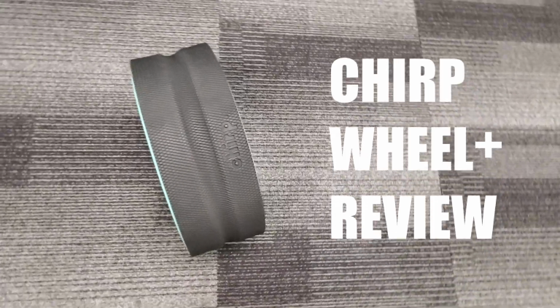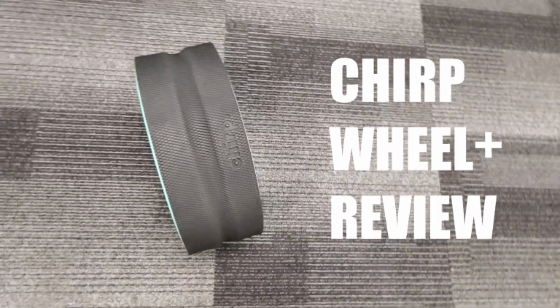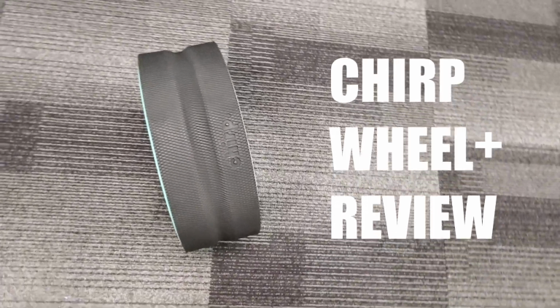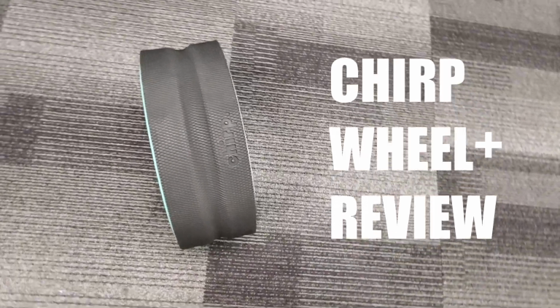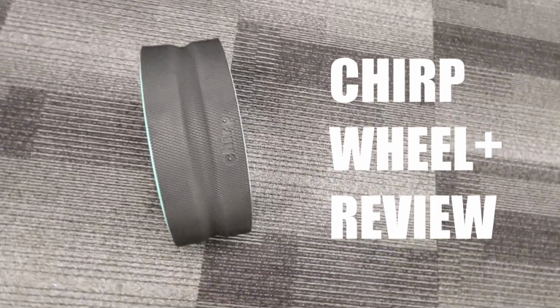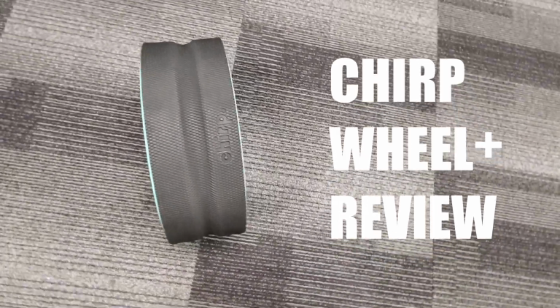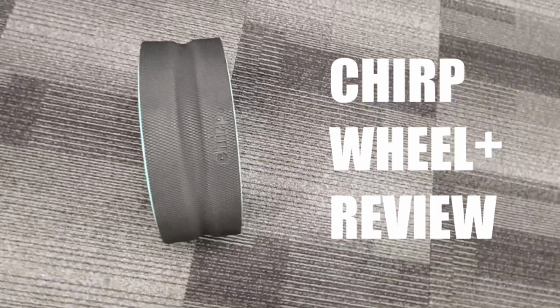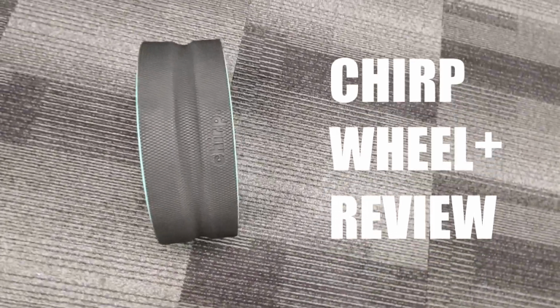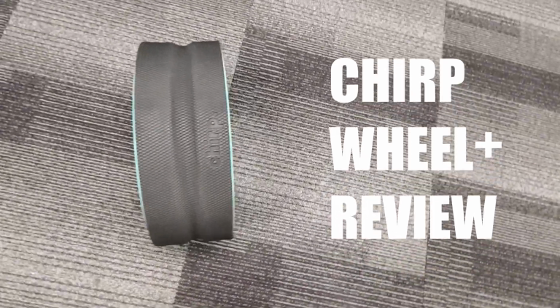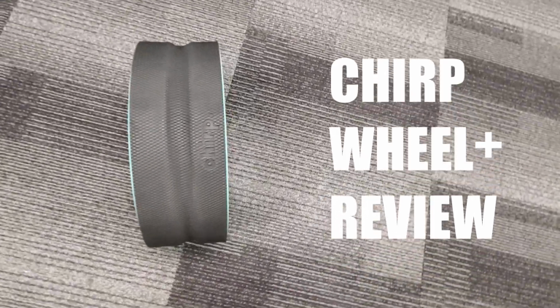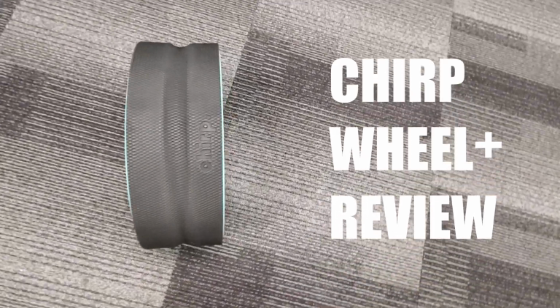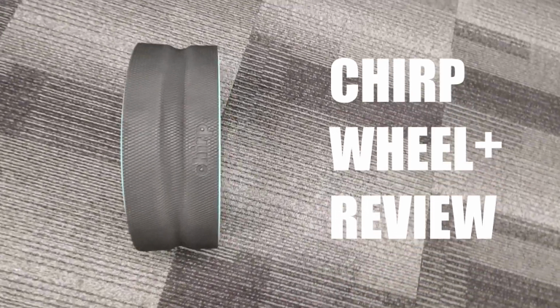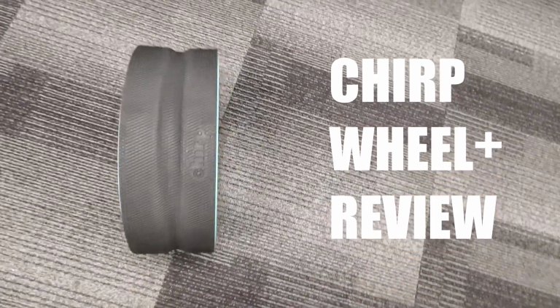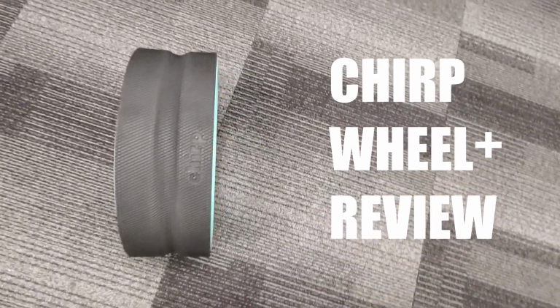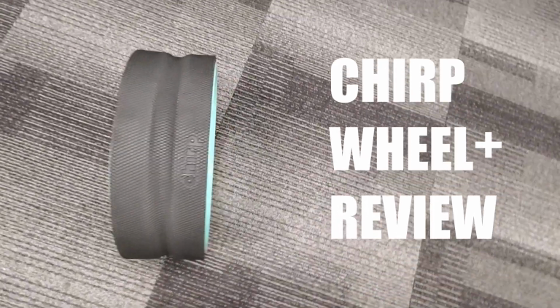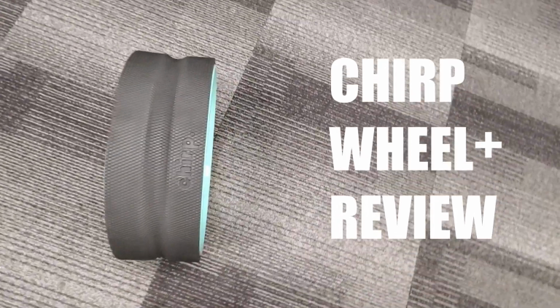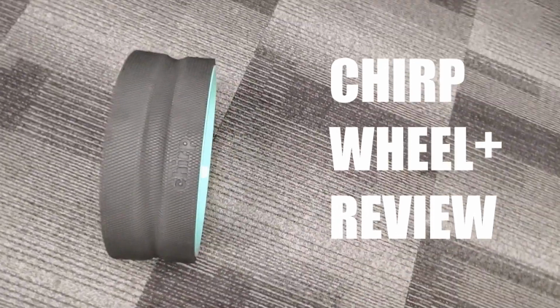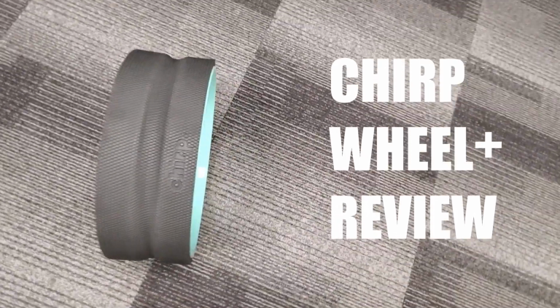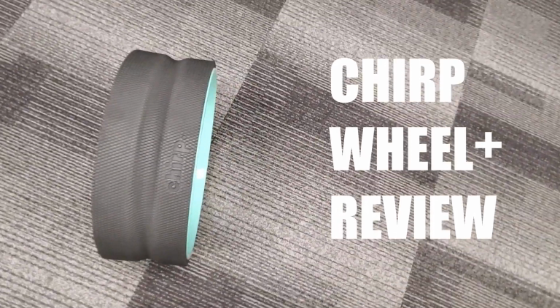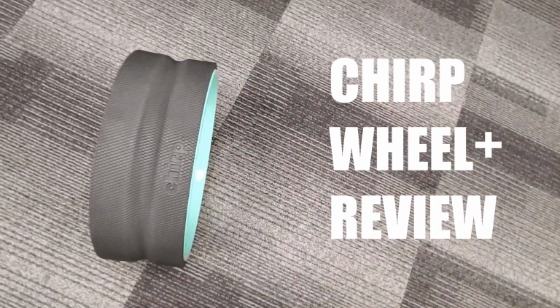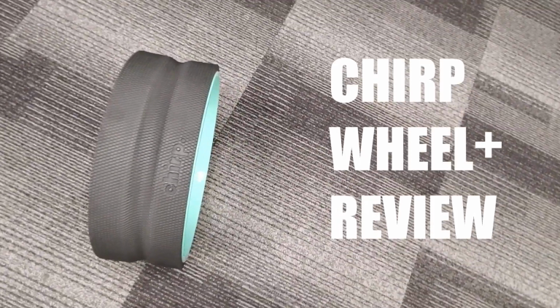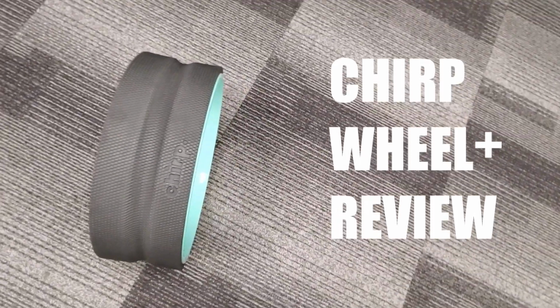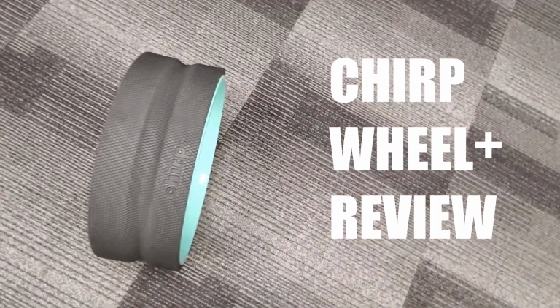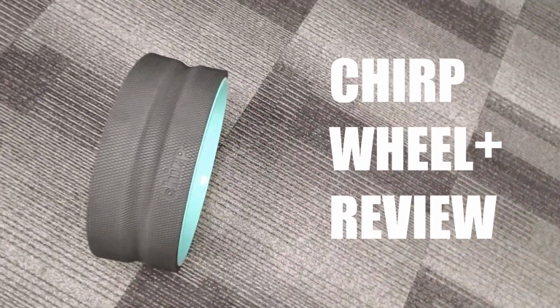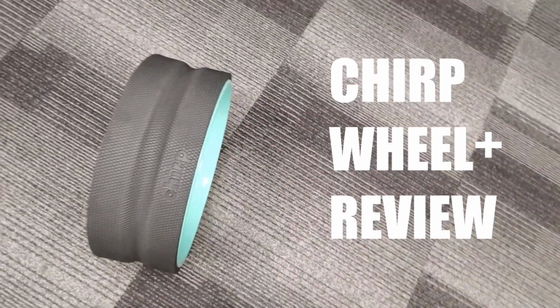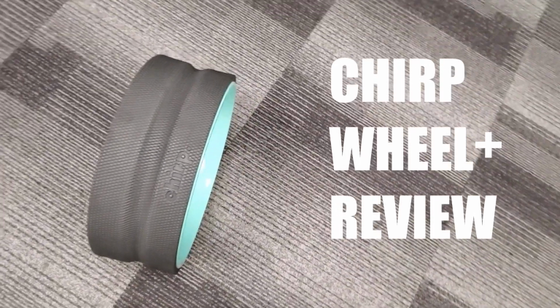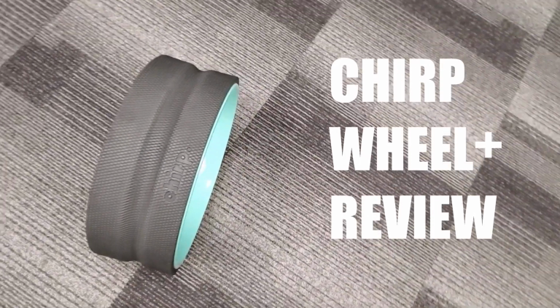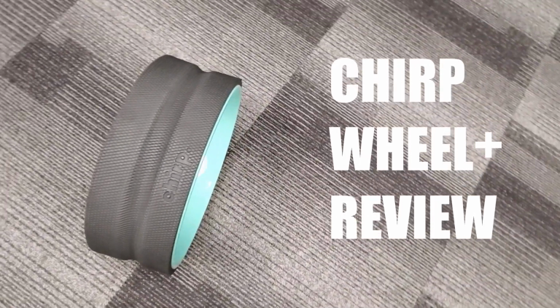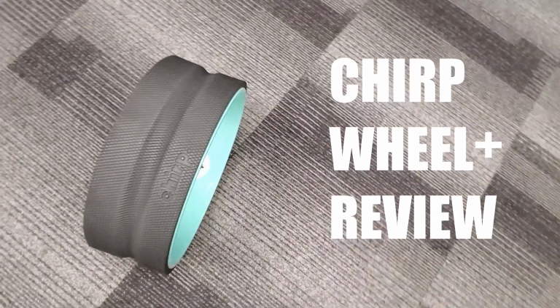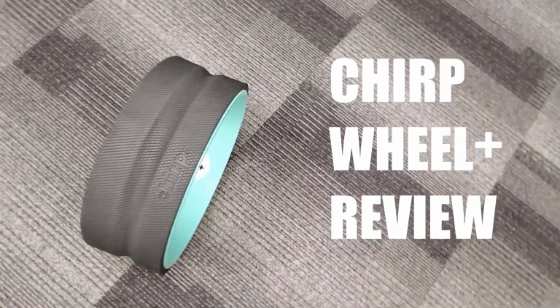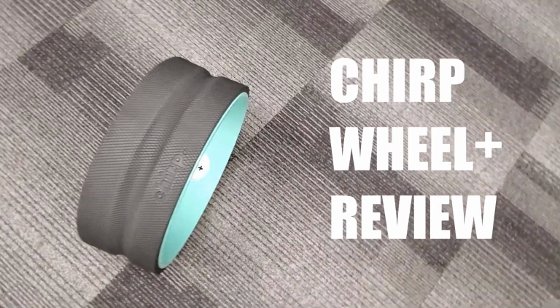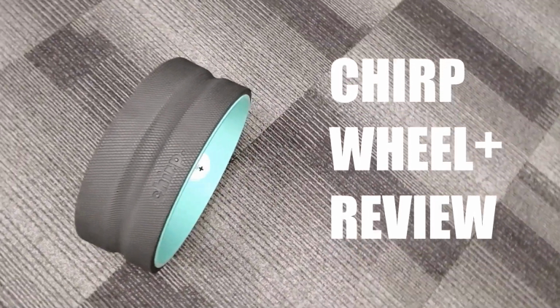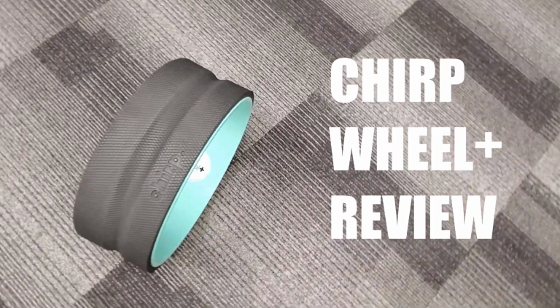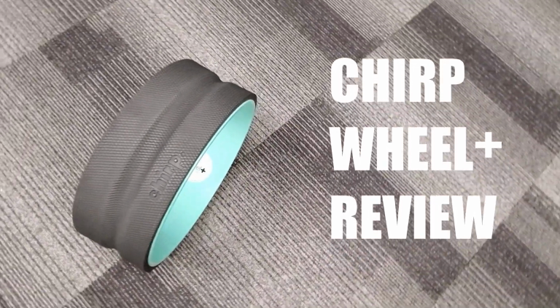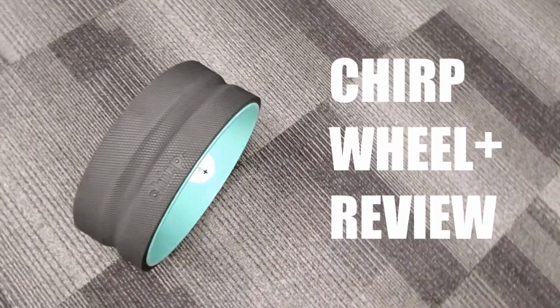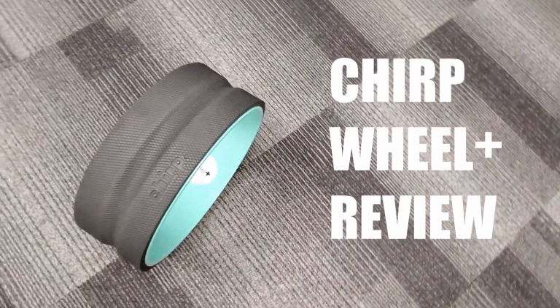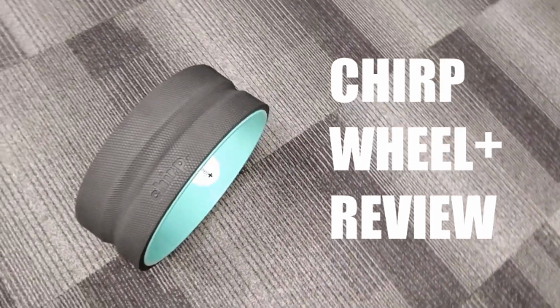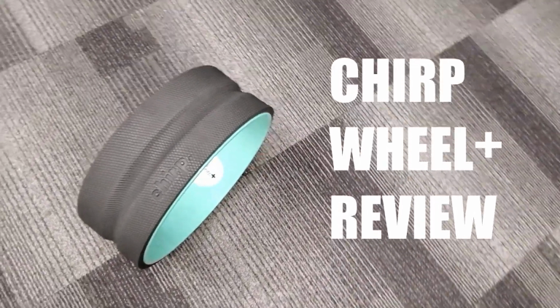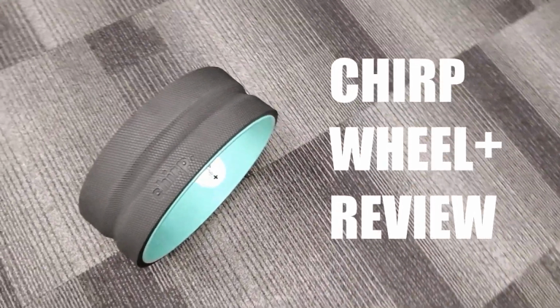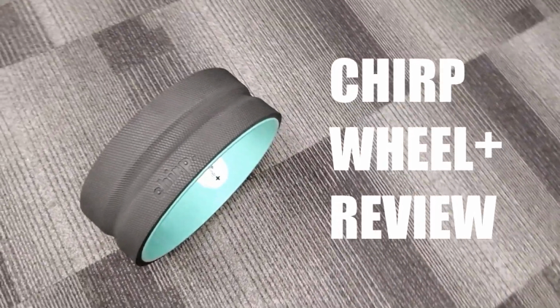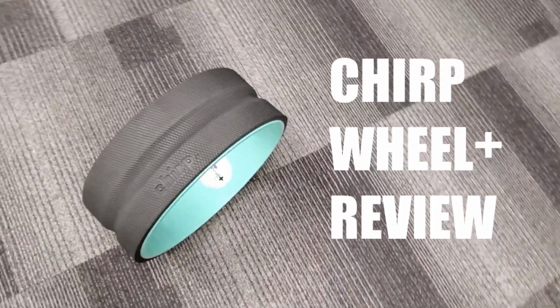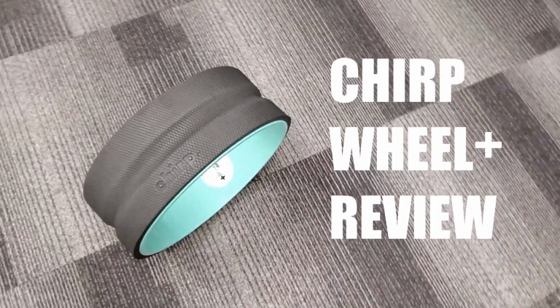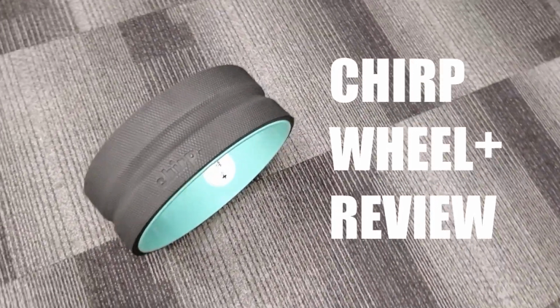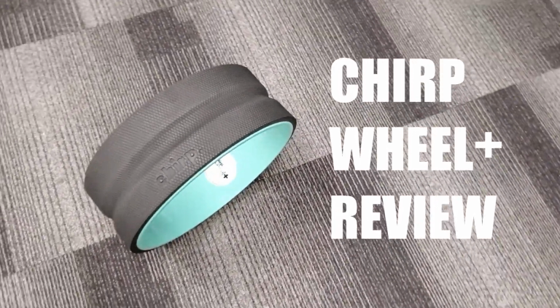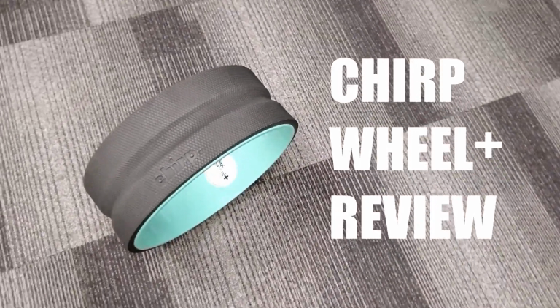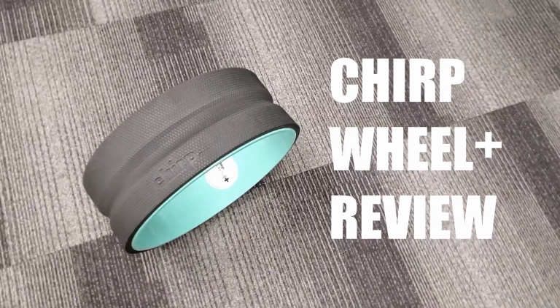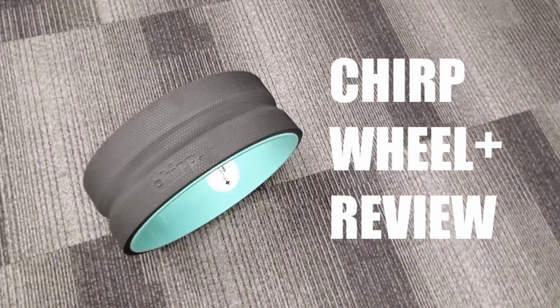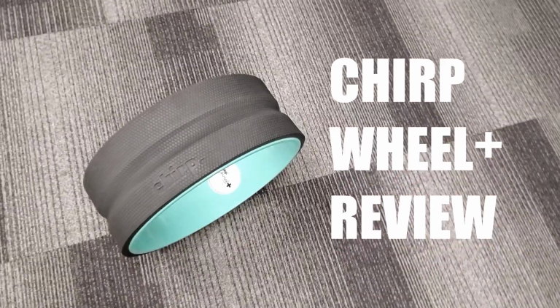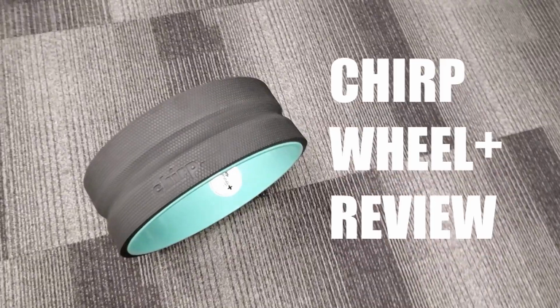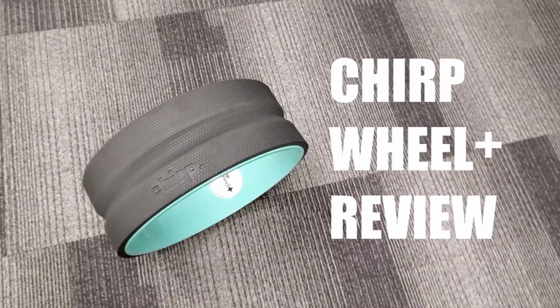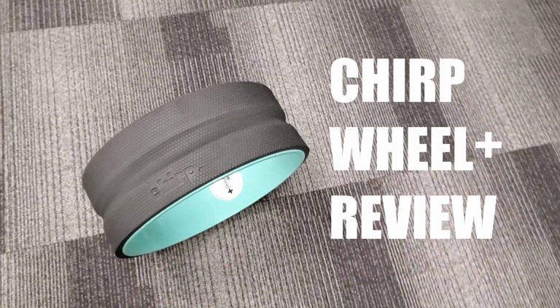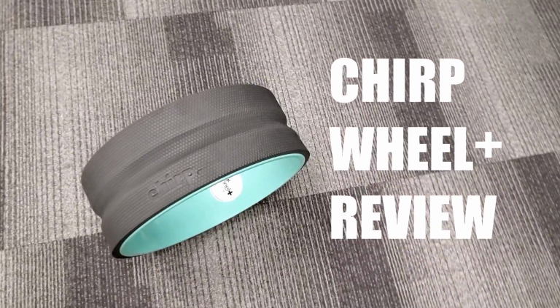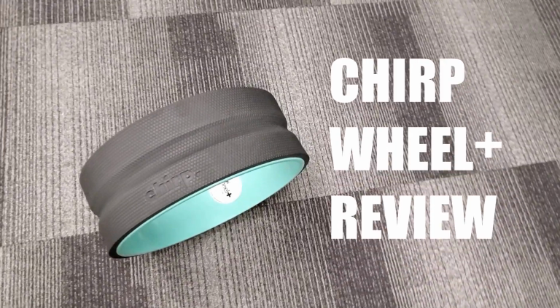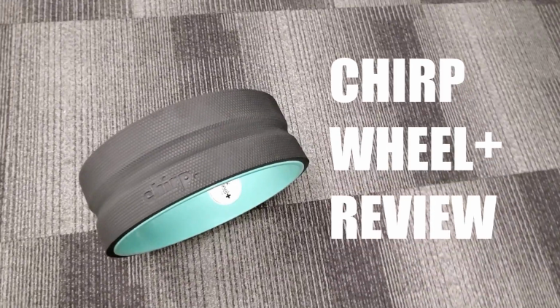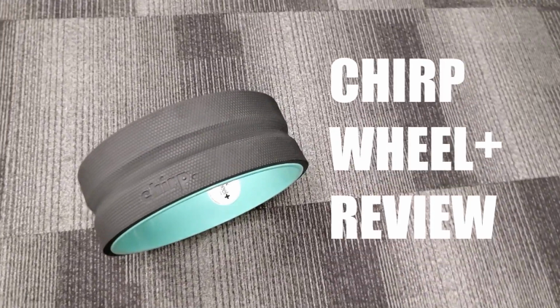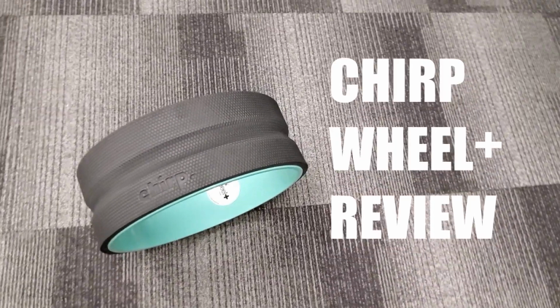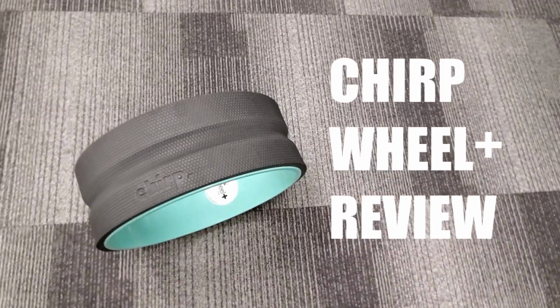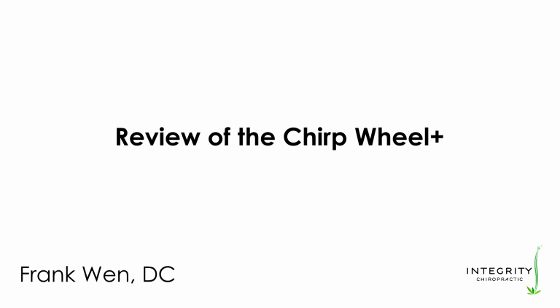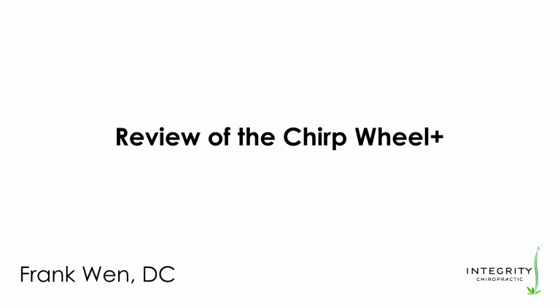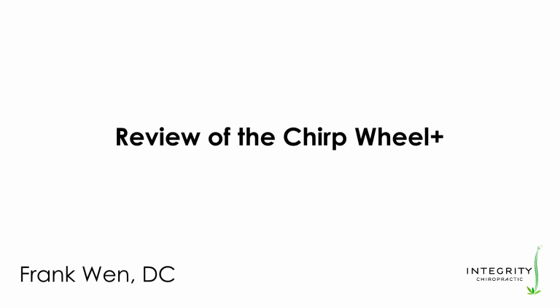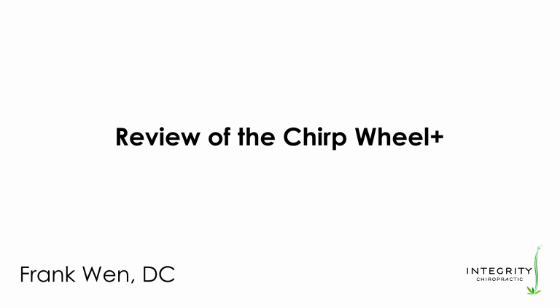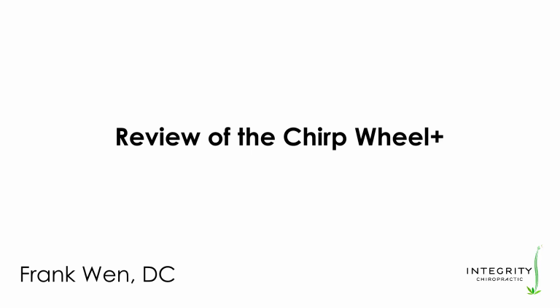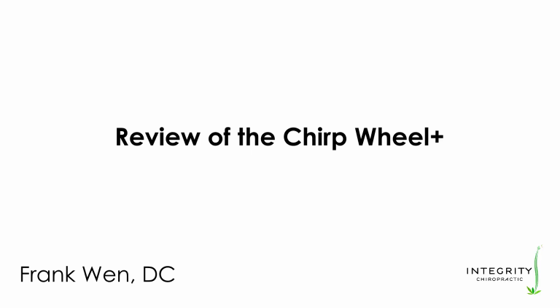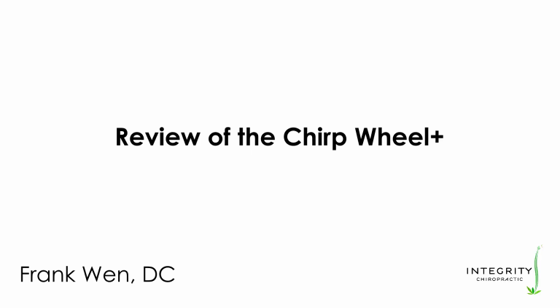Hey everyone, welcome back. It's Dr. Frank Nguyen from Integrity Chiropractic. In today's video, we're going to review the Chirp Wheel Plus.